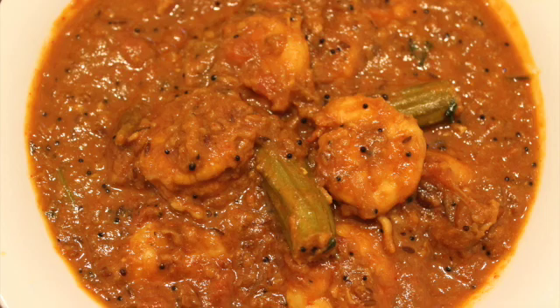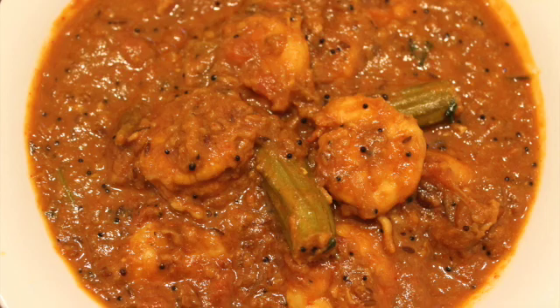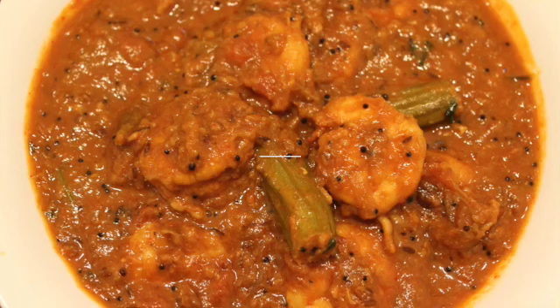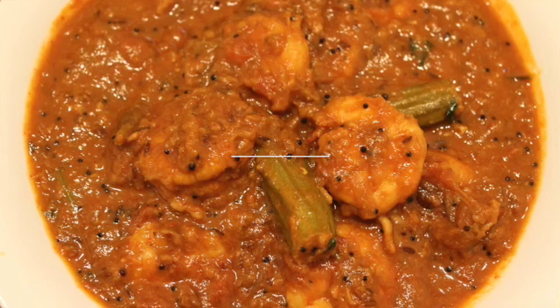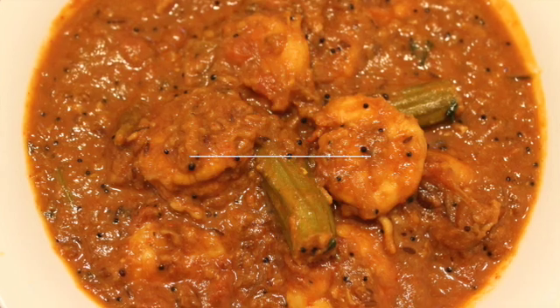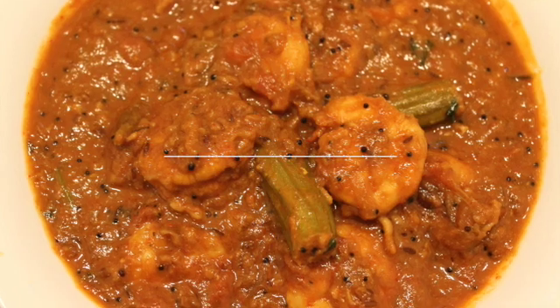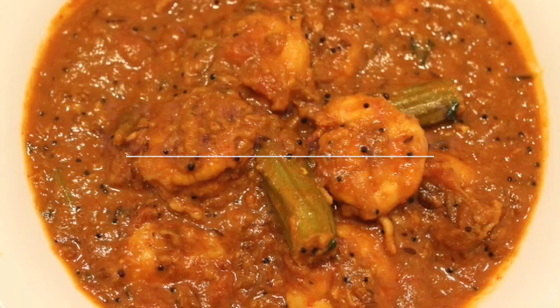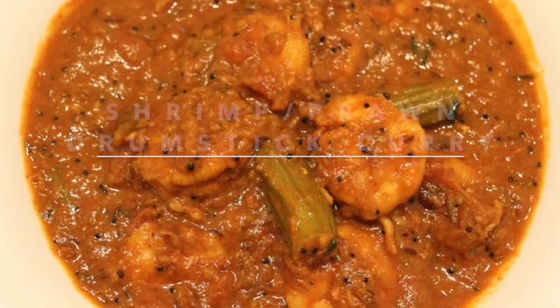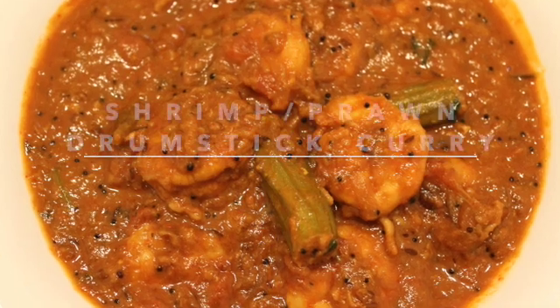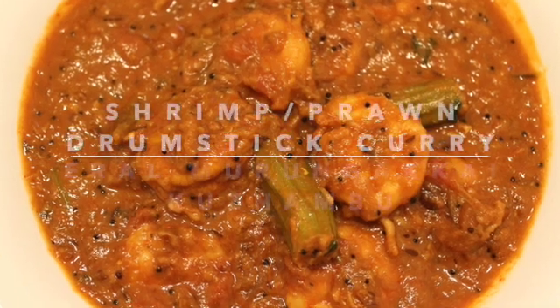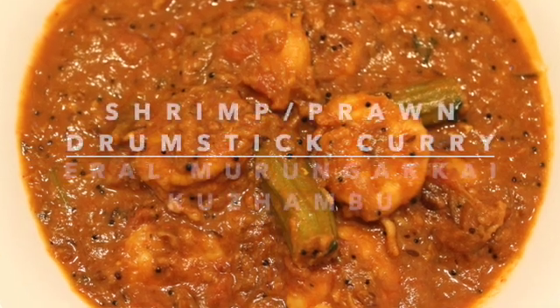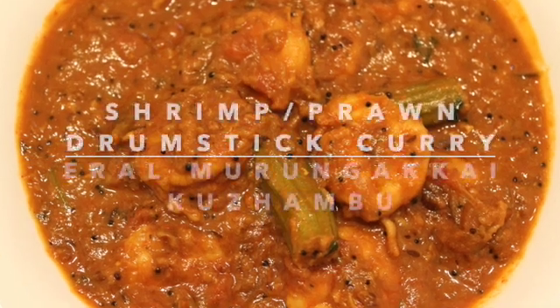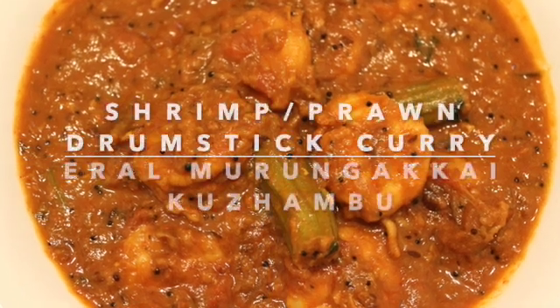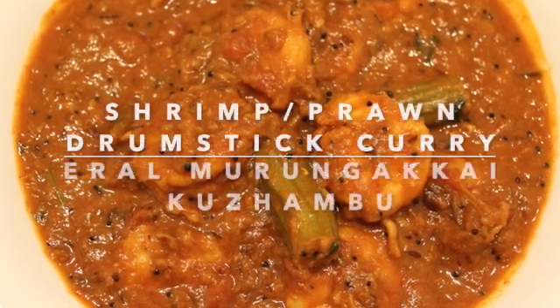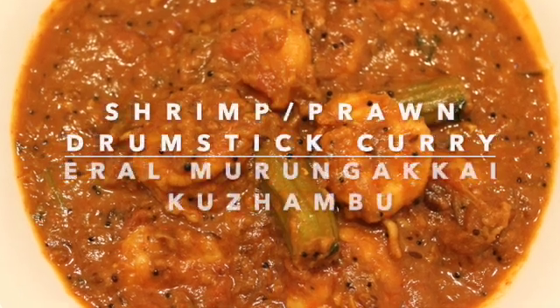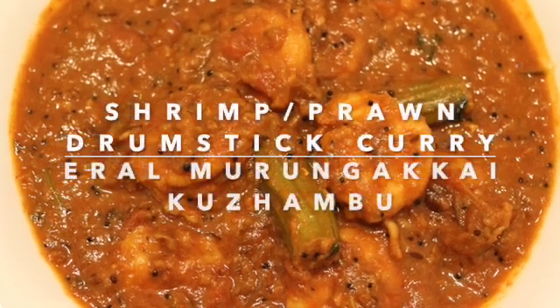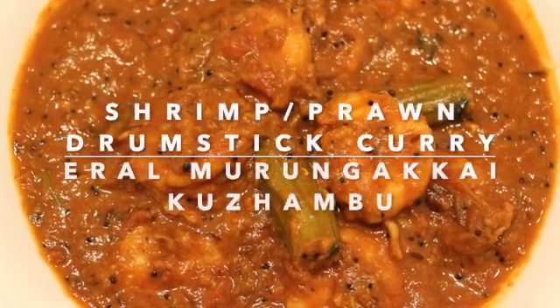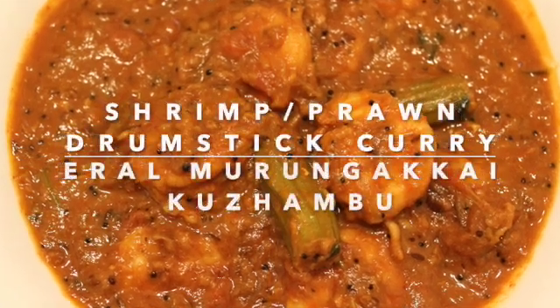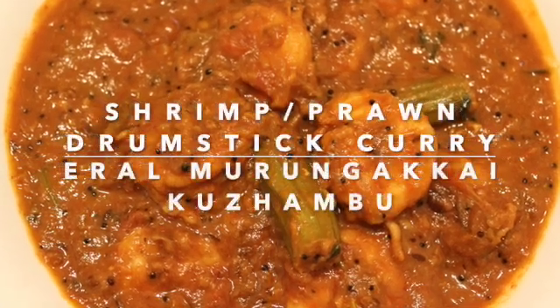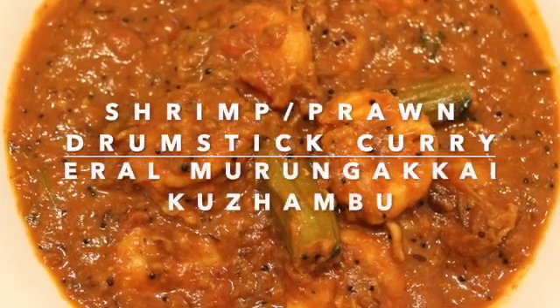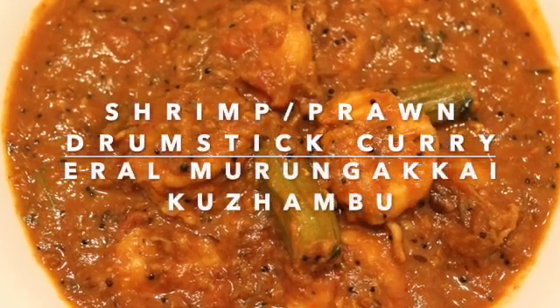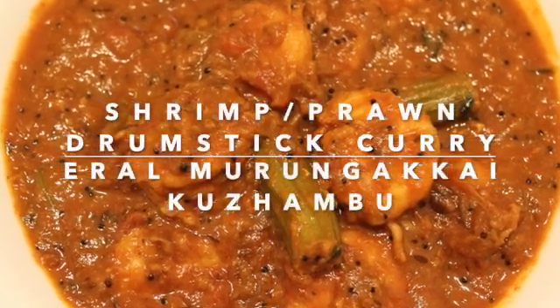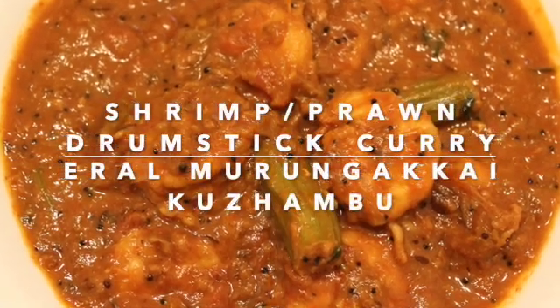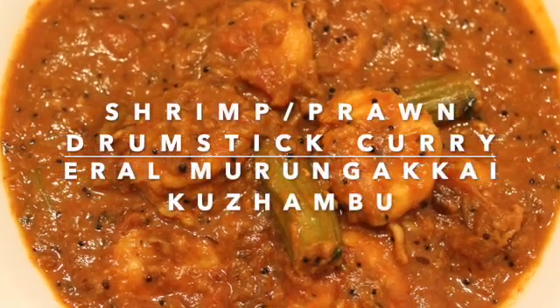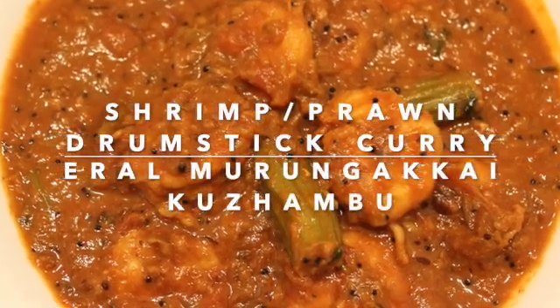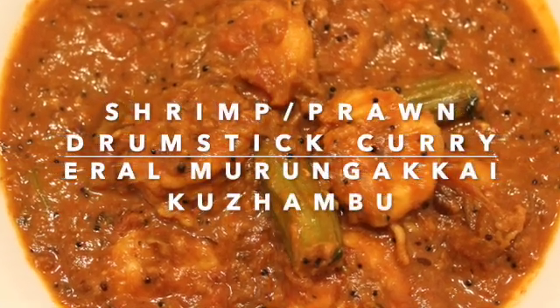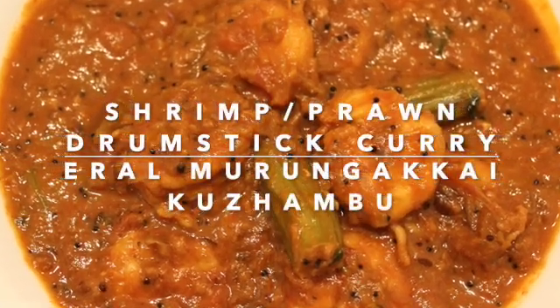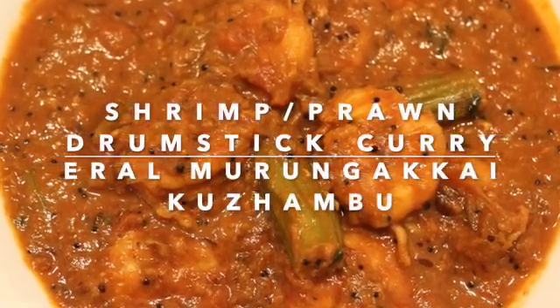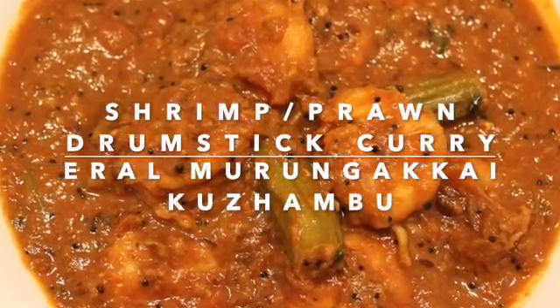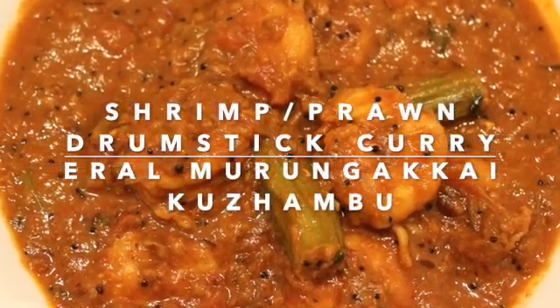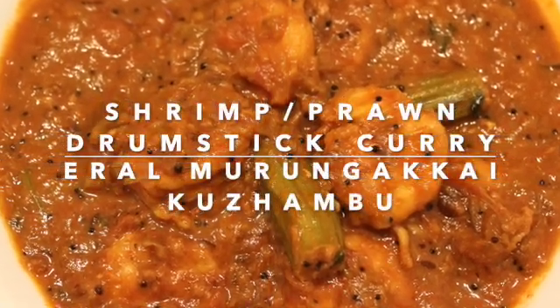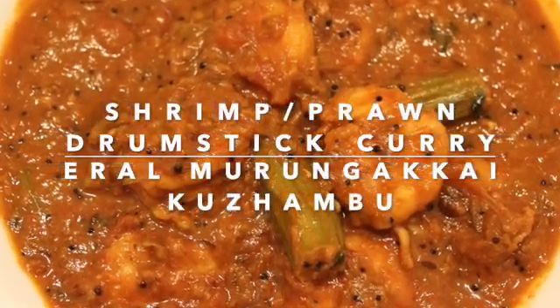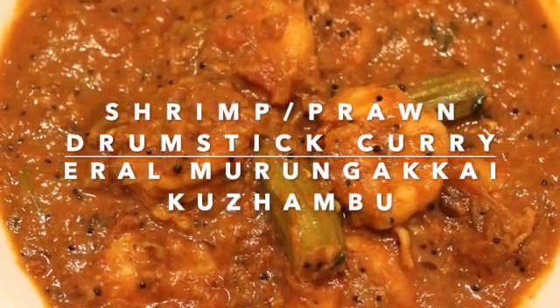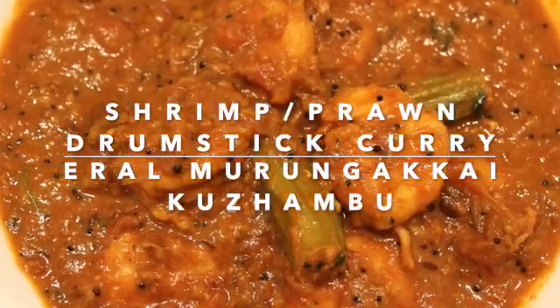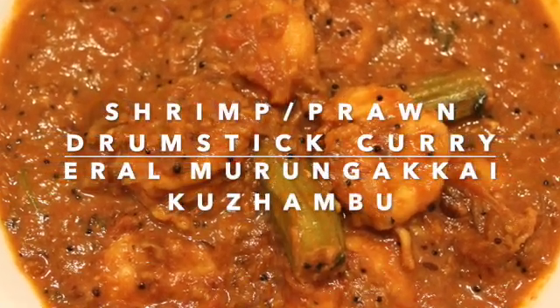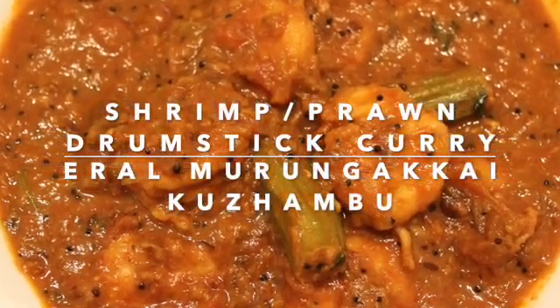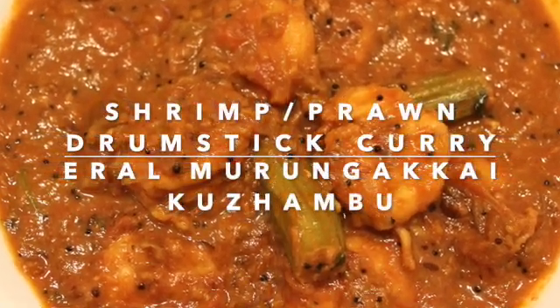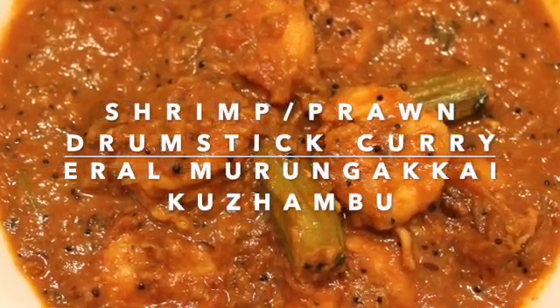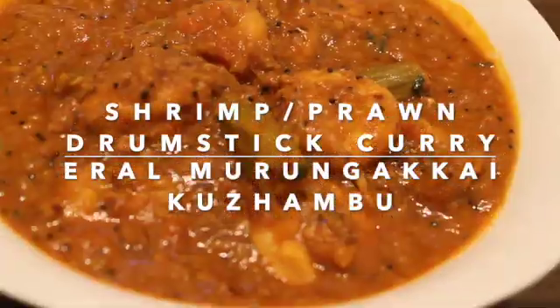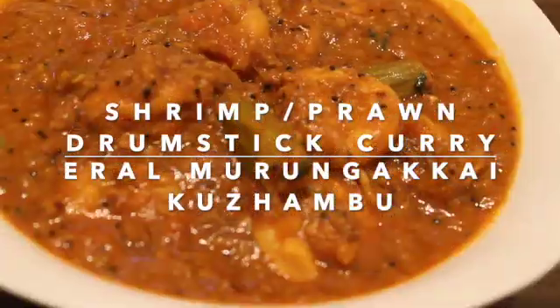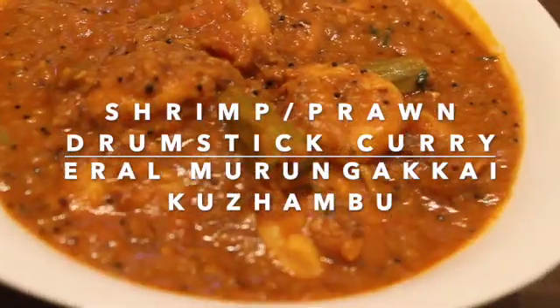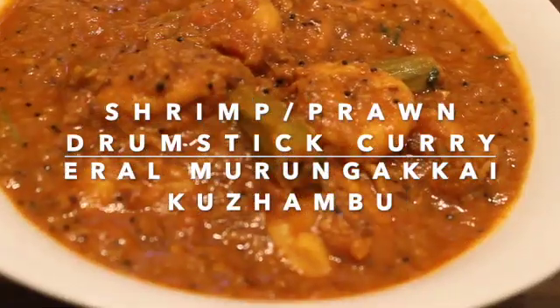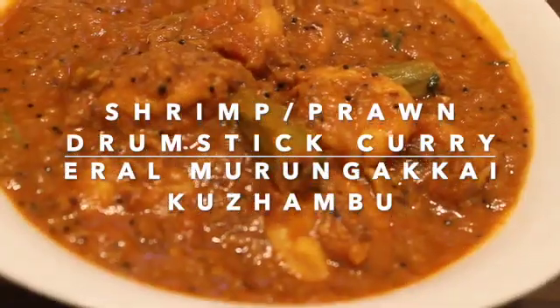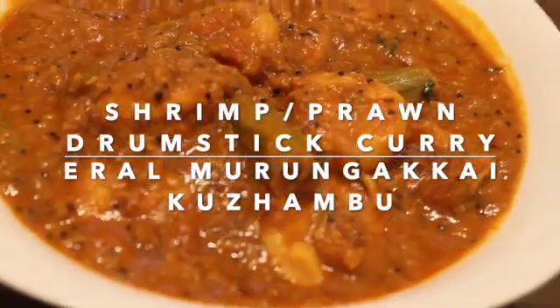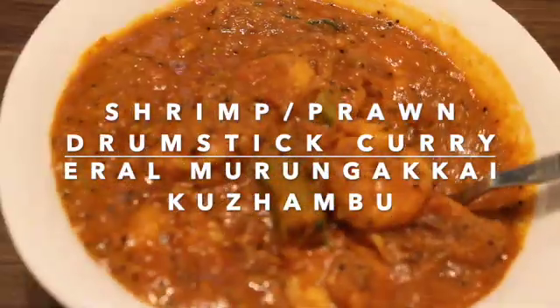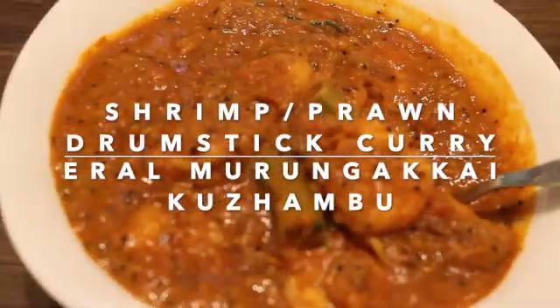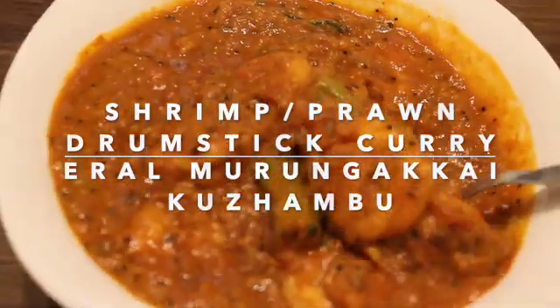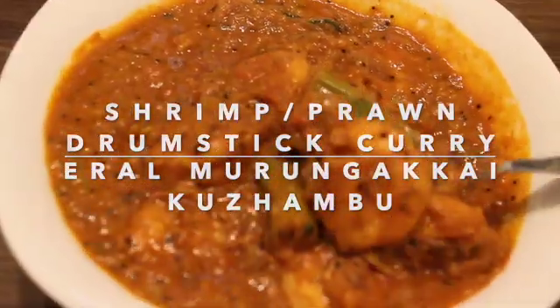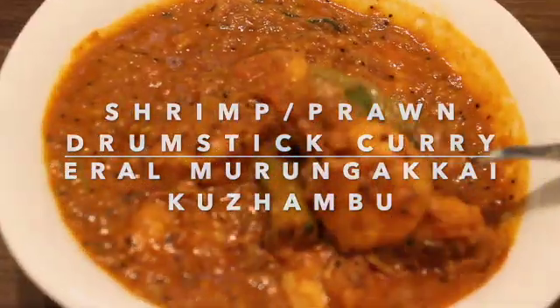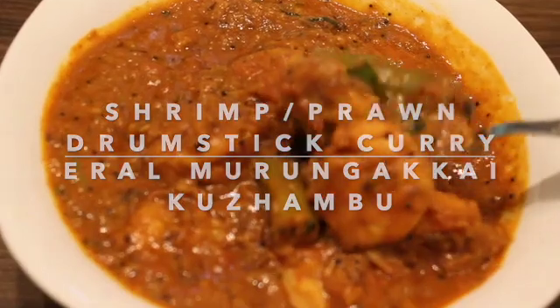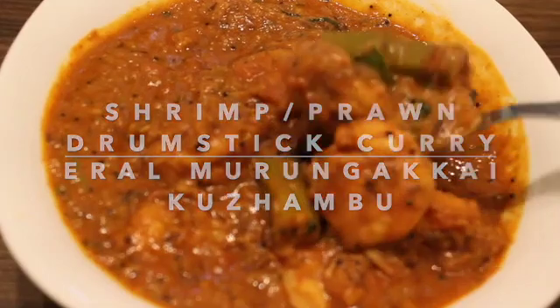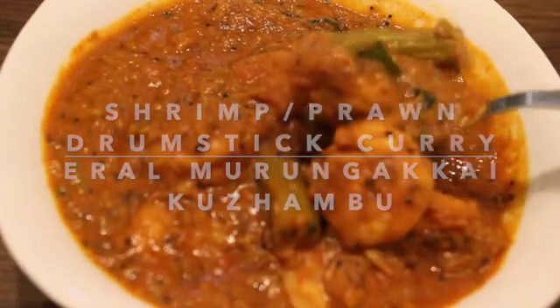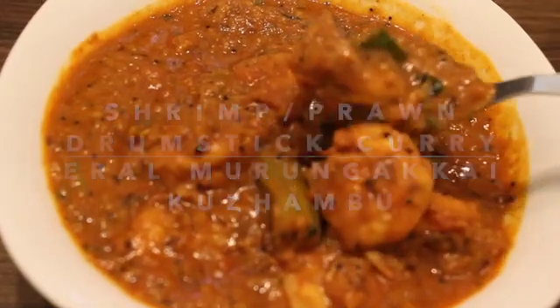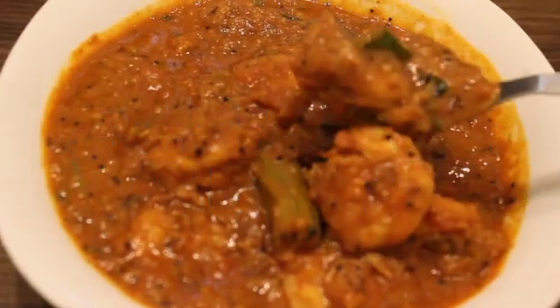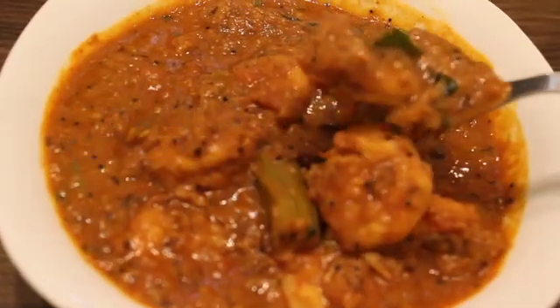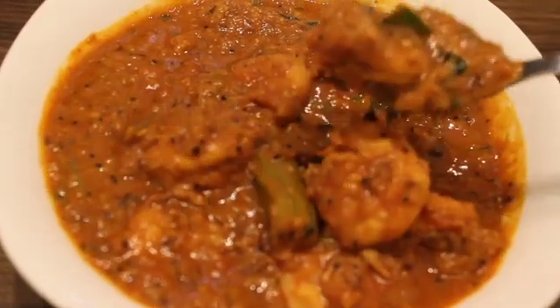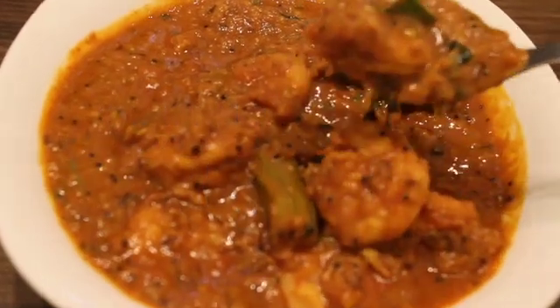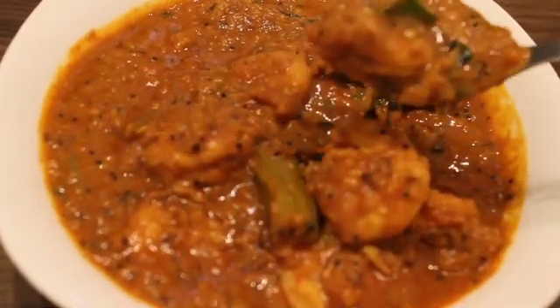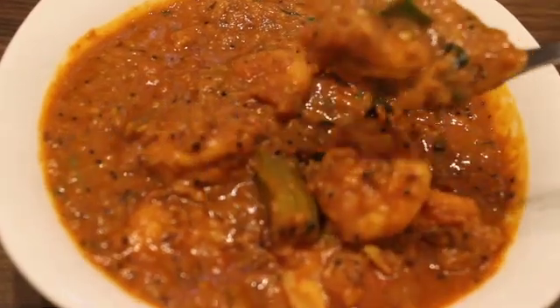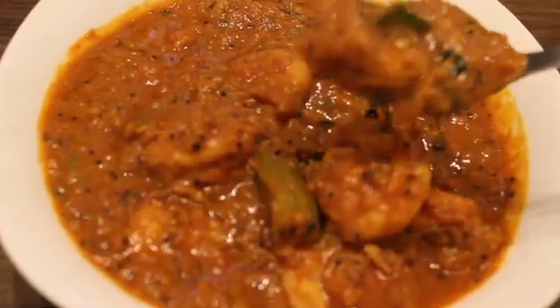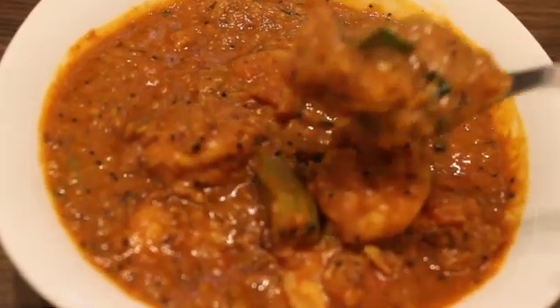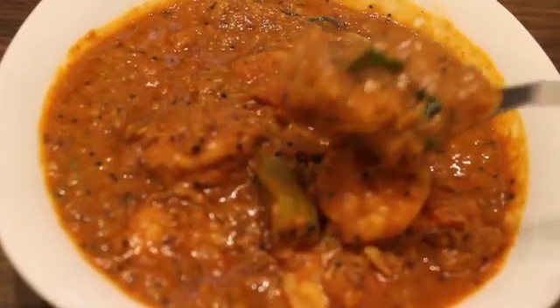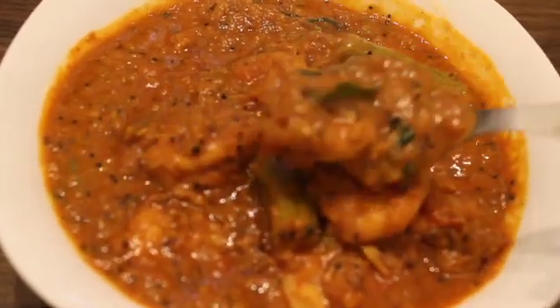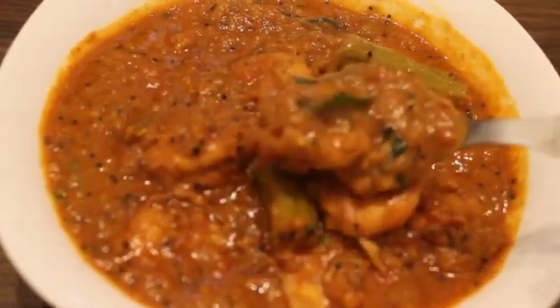Hi everyone, welcome to KJ's Kitchen with me Saranya. Today we are going to see the preparation of Shrimp Drumstick Curry, or Hiral Murugakai Karimba.